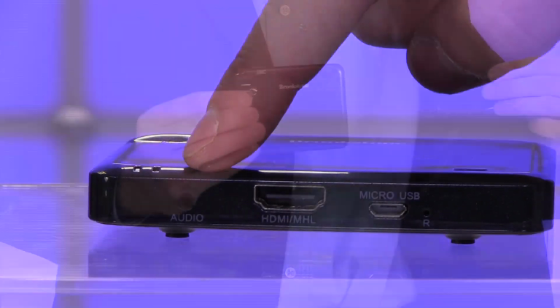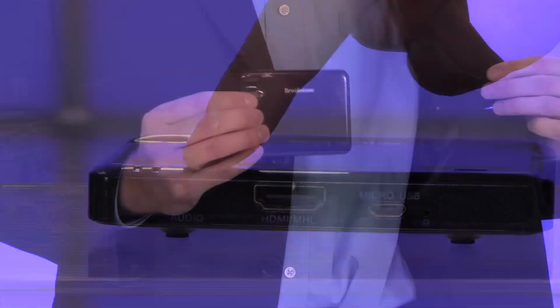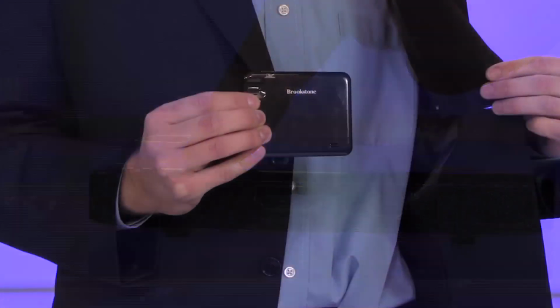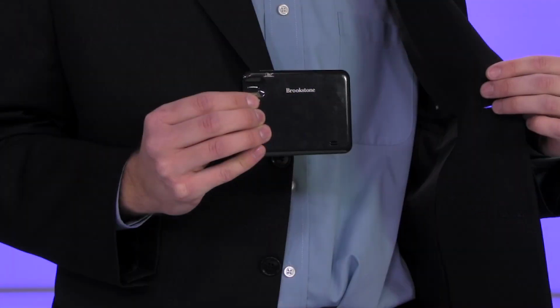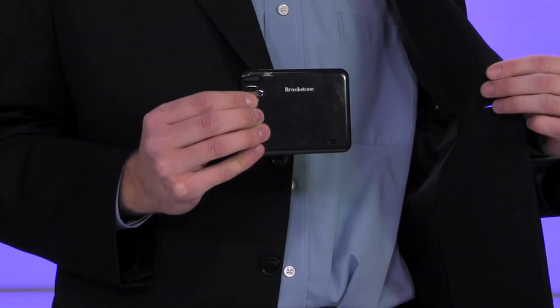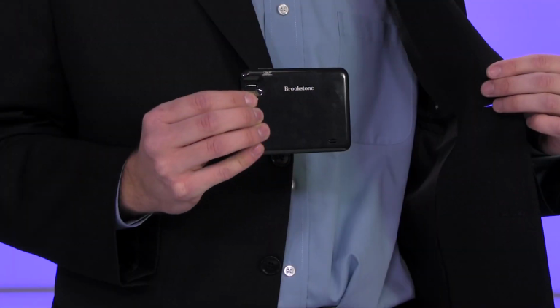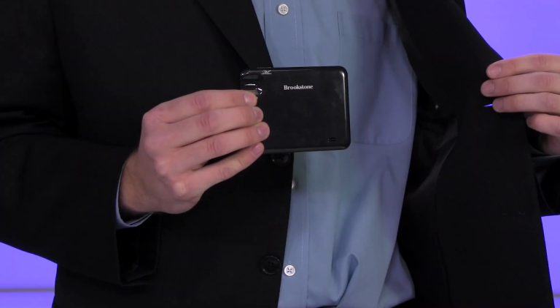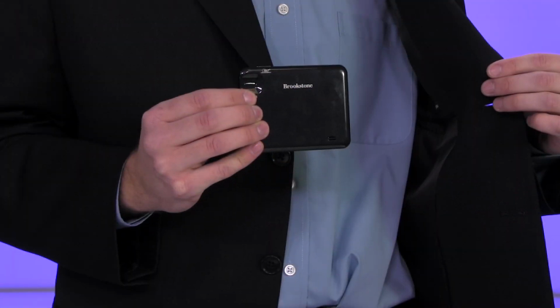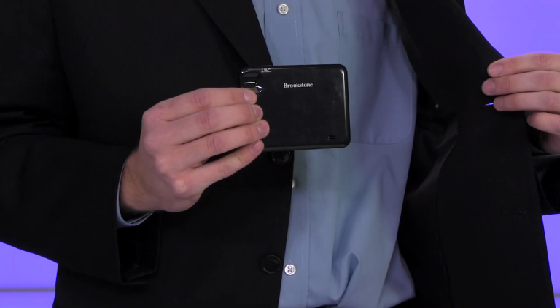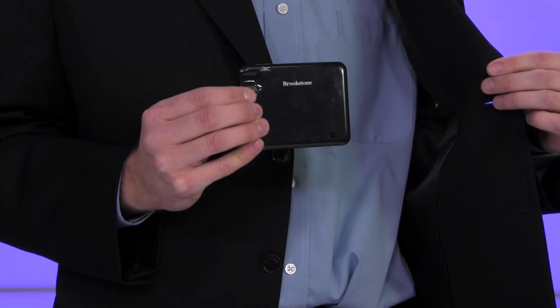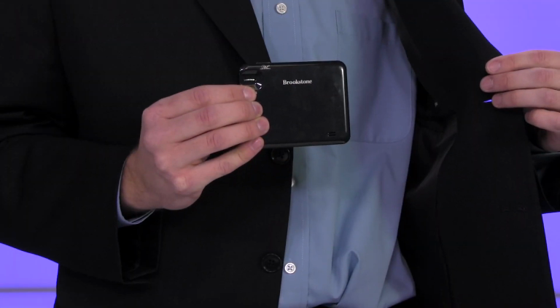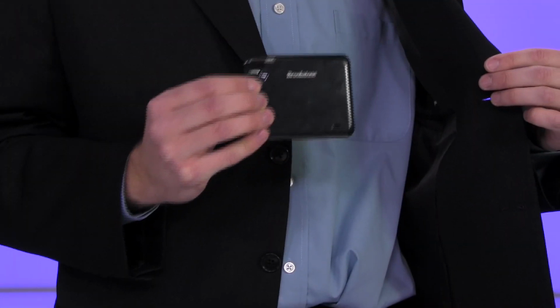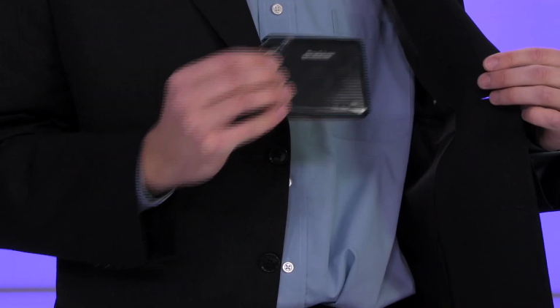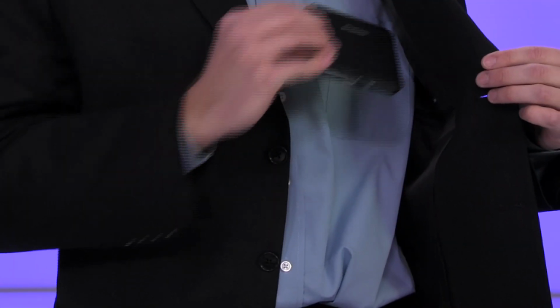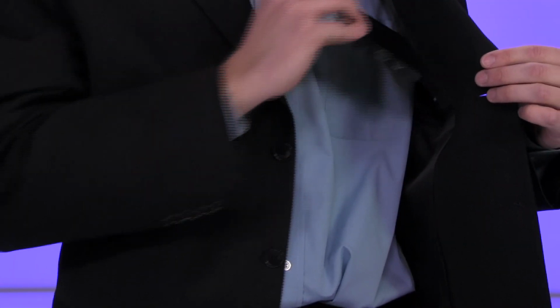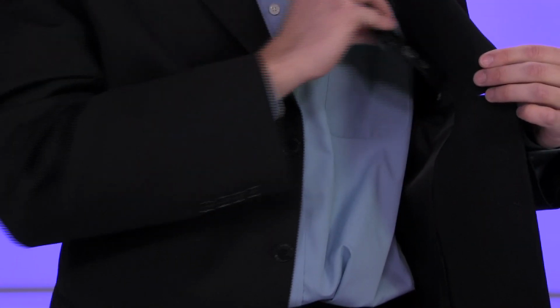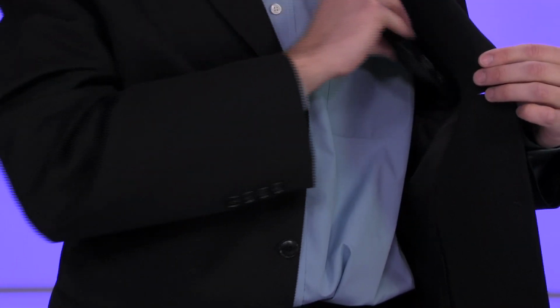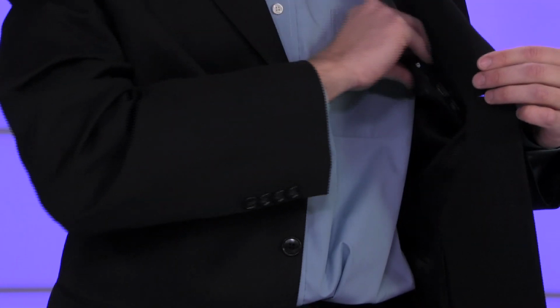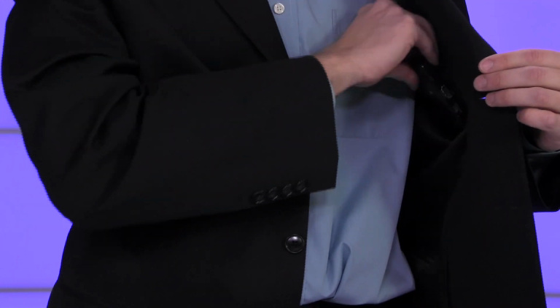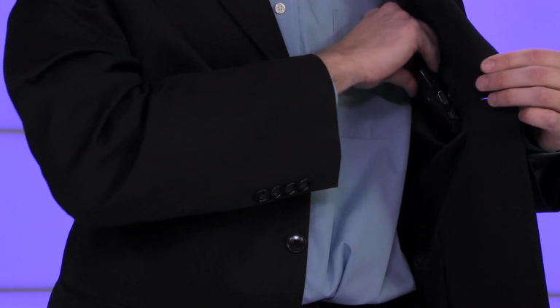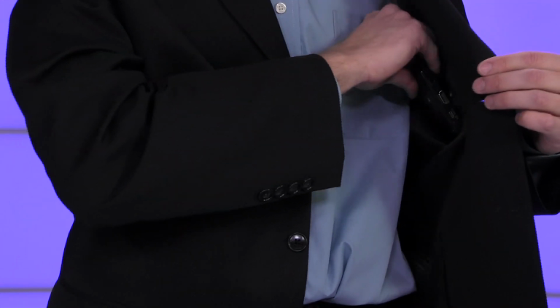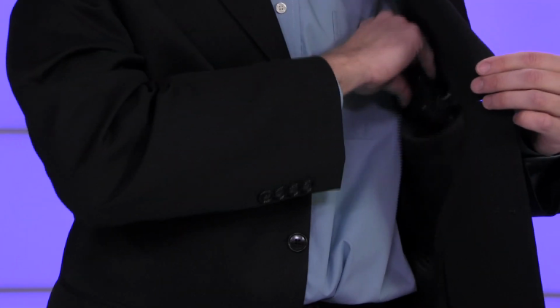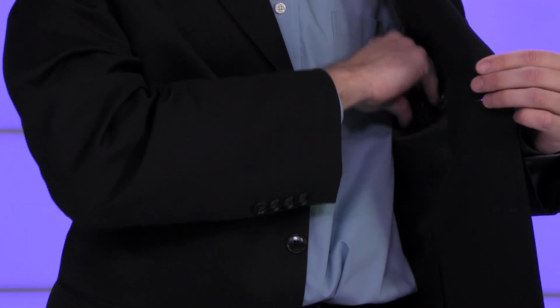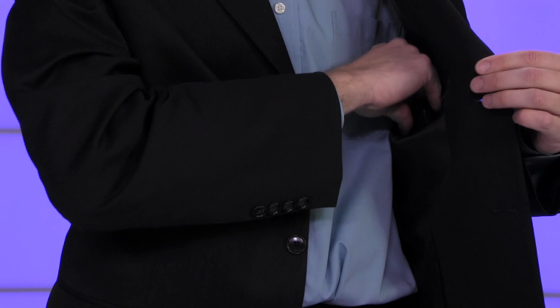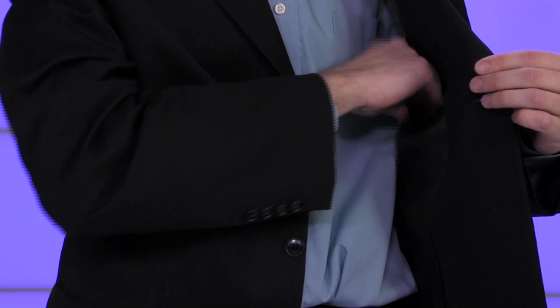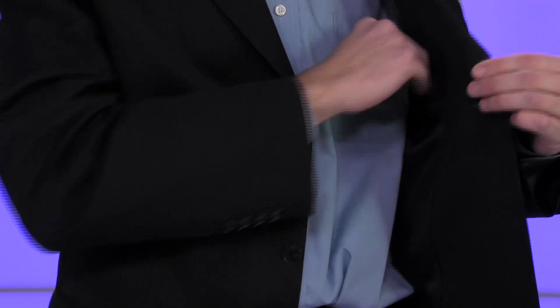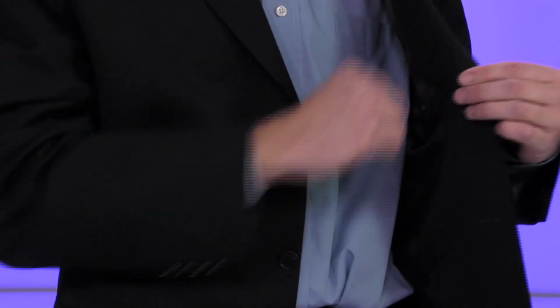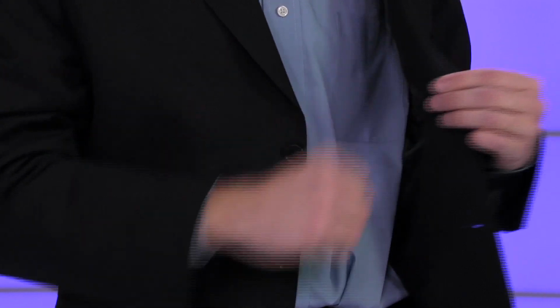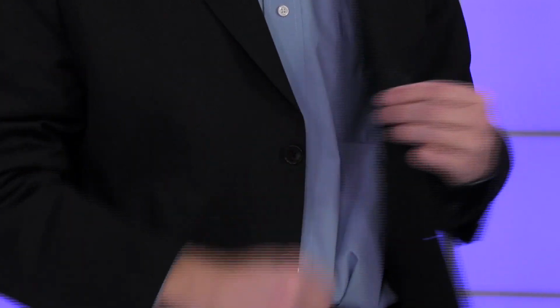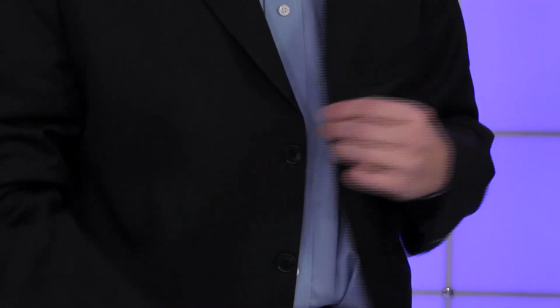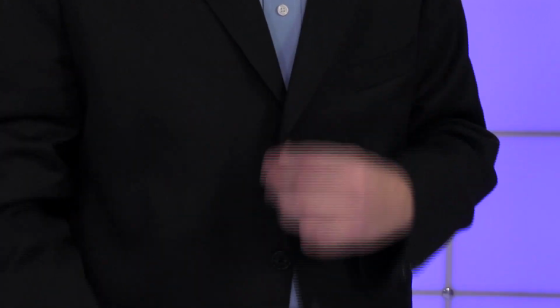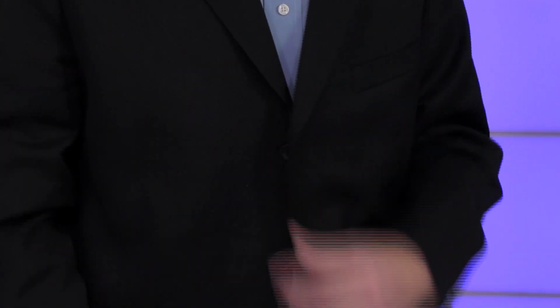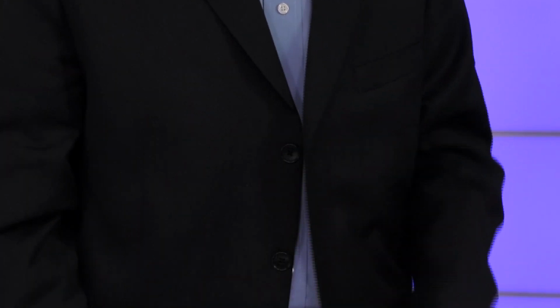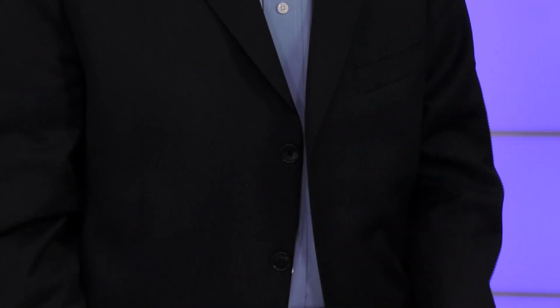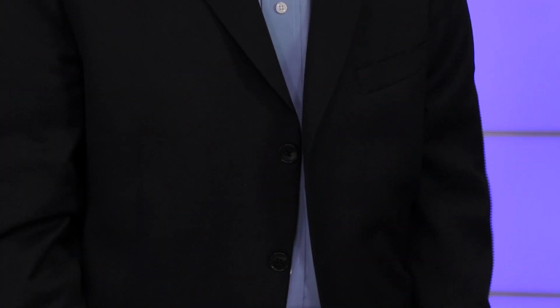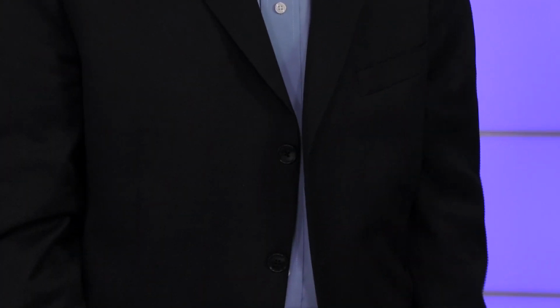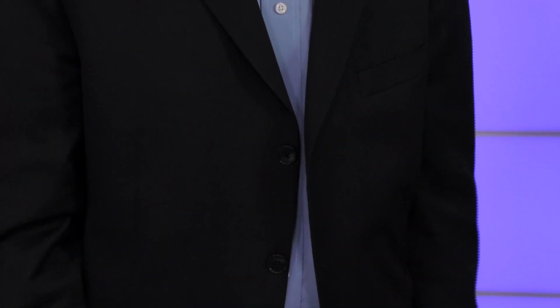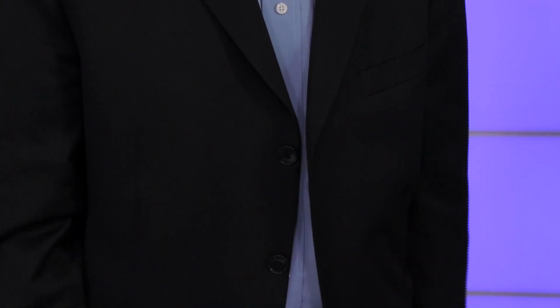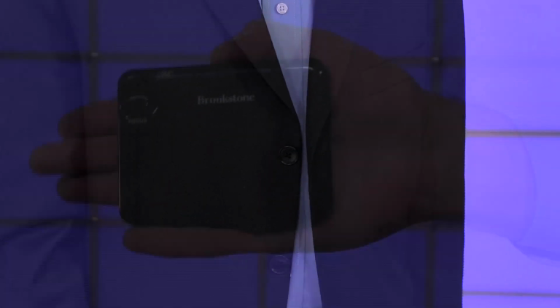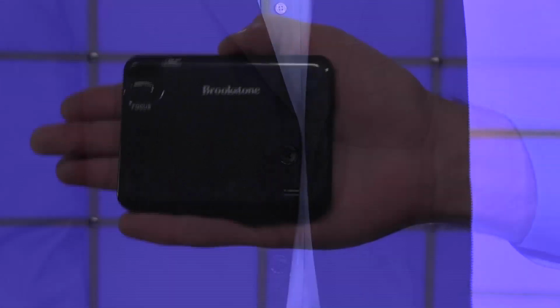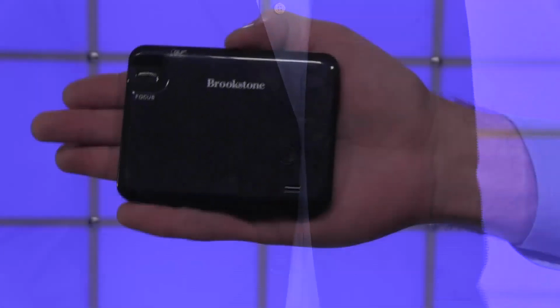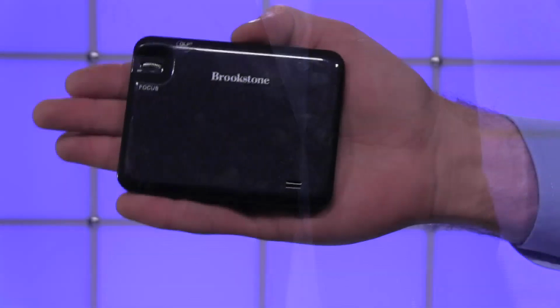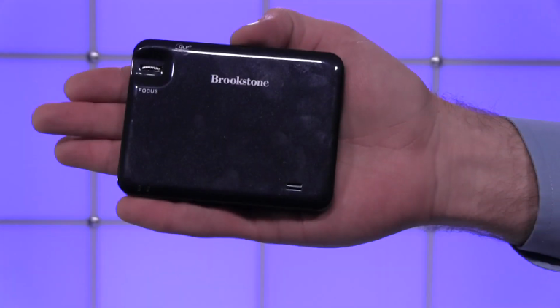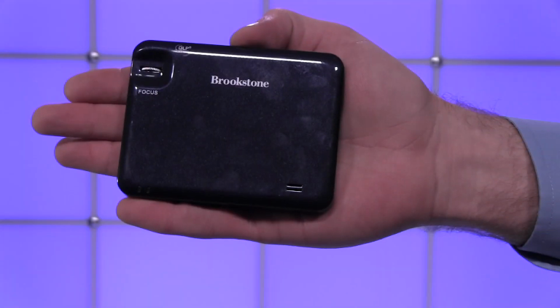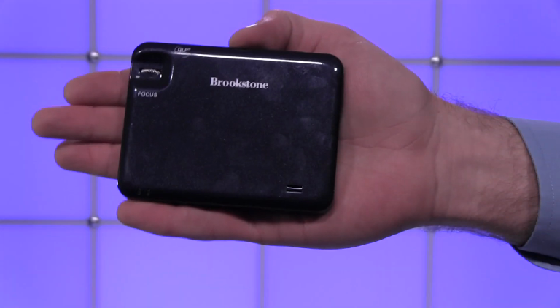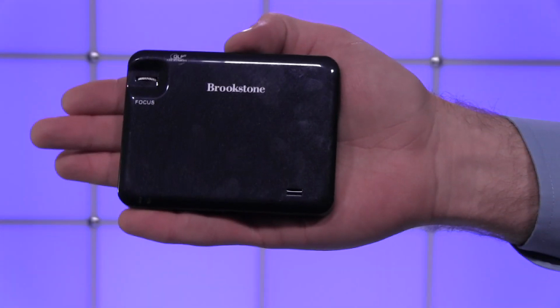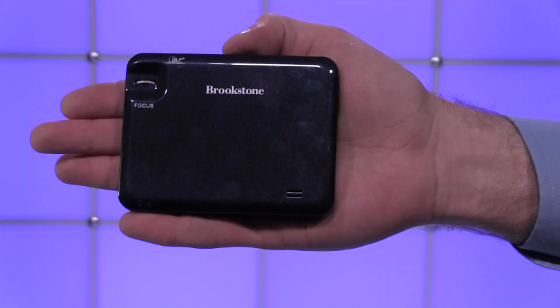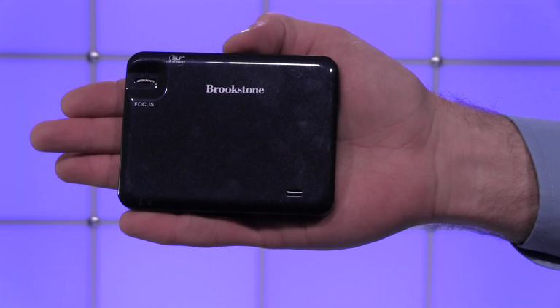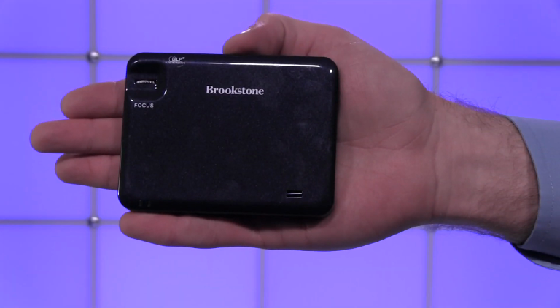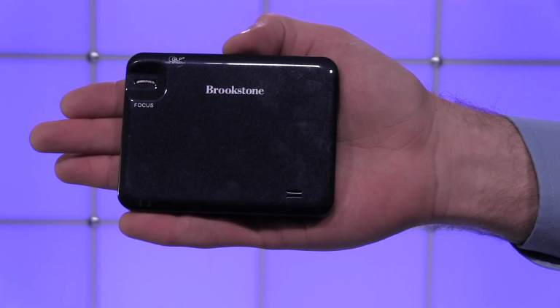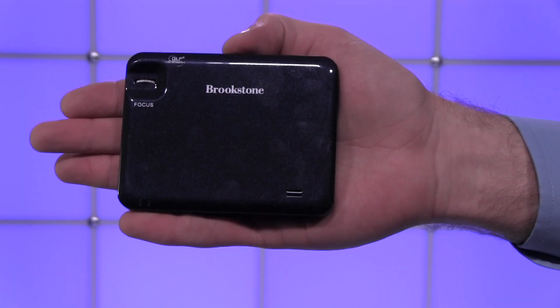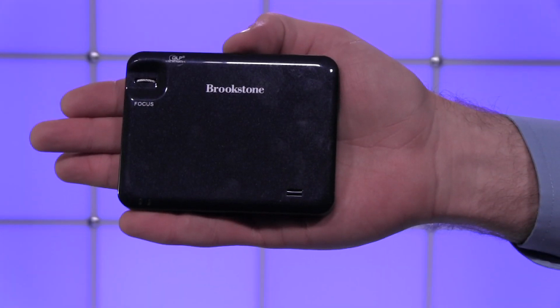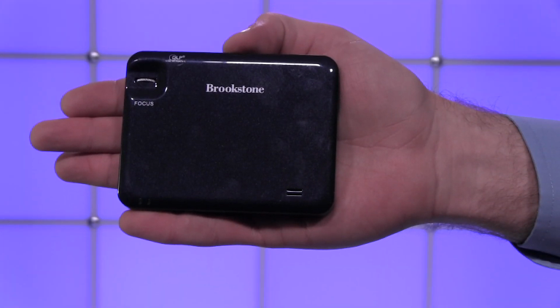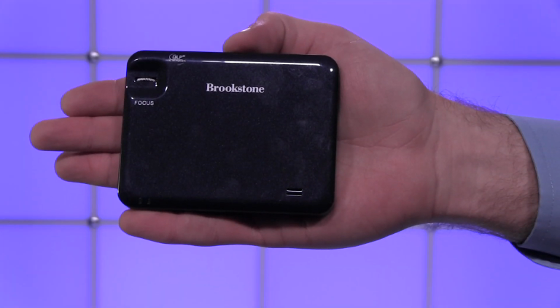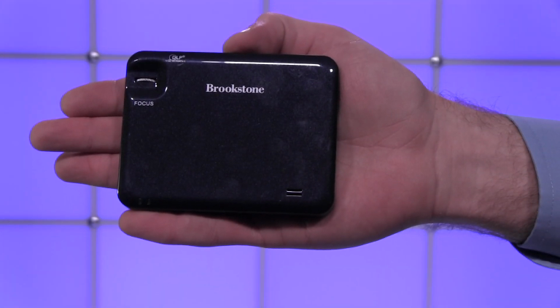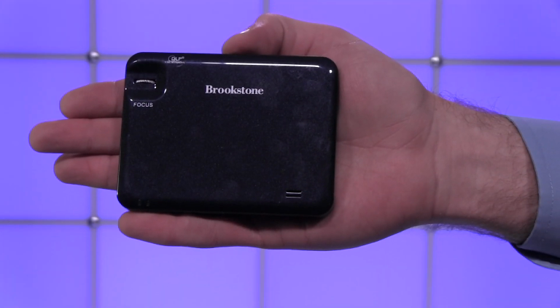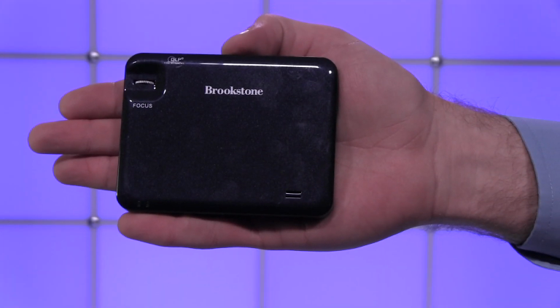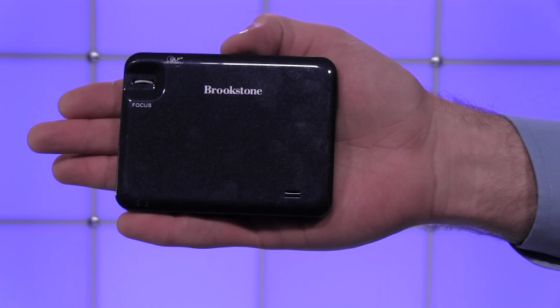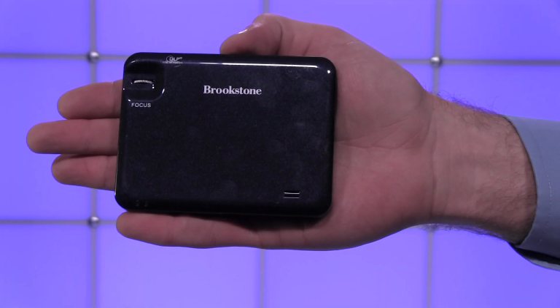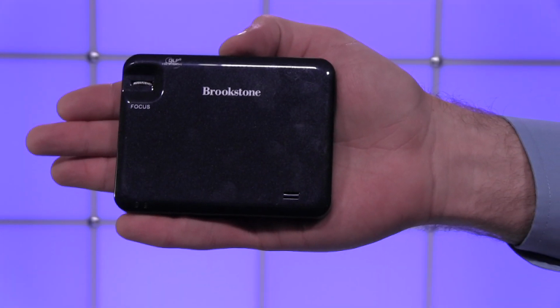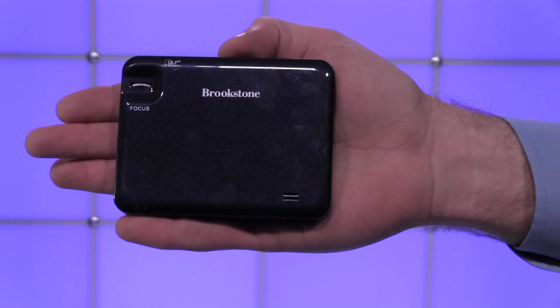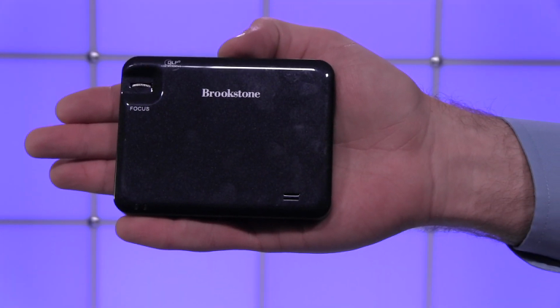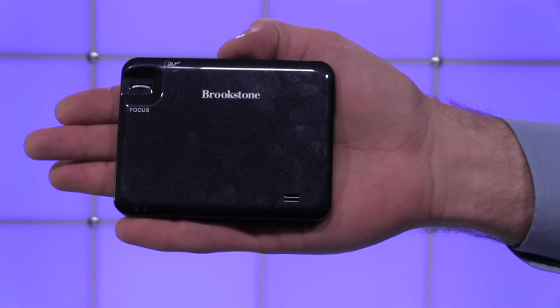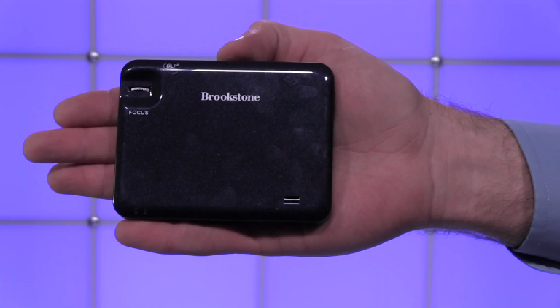The projector is ultra portable, weighing in at under a pound and is just 4 inches wide by 3 inches long and a half inch thick.